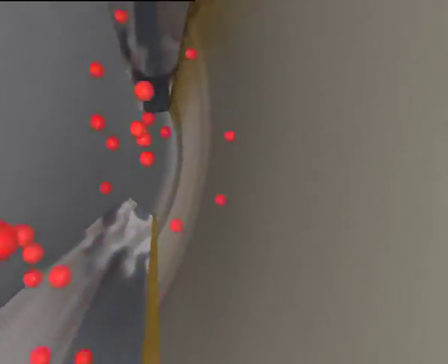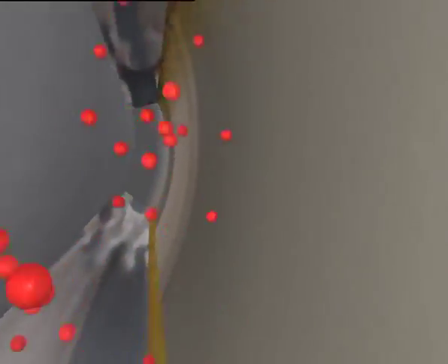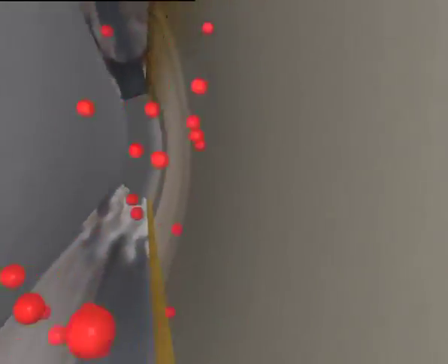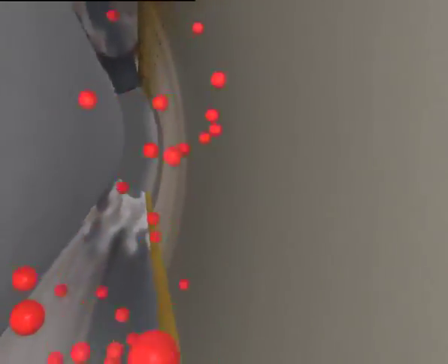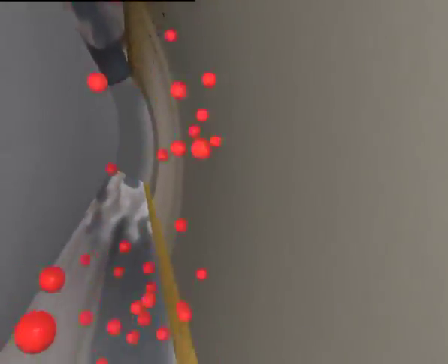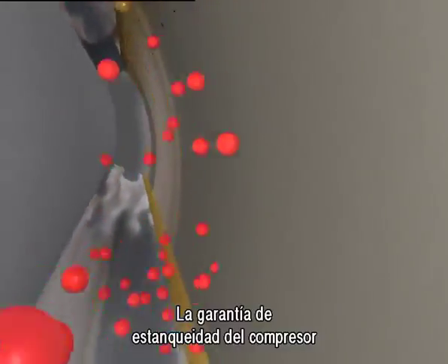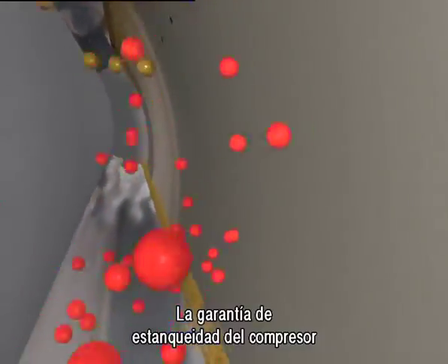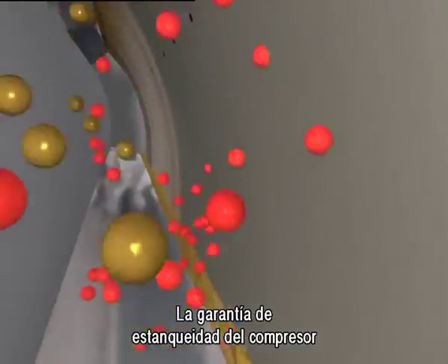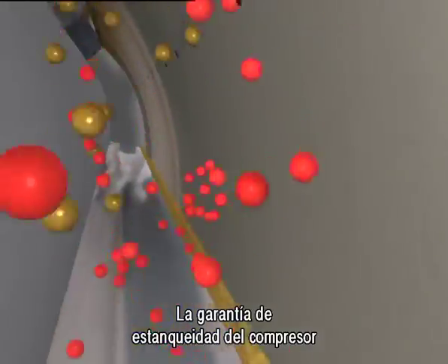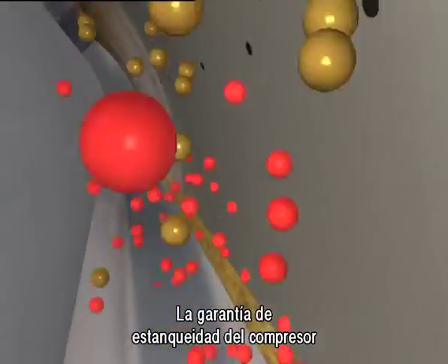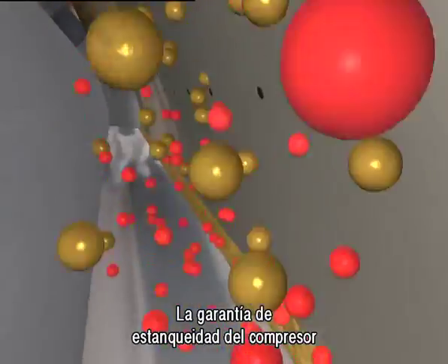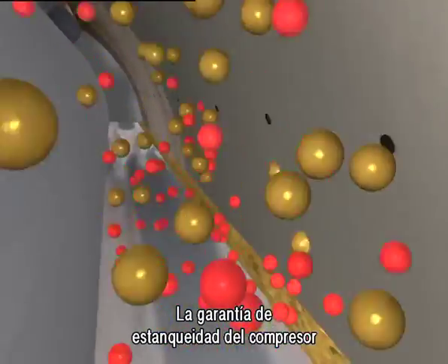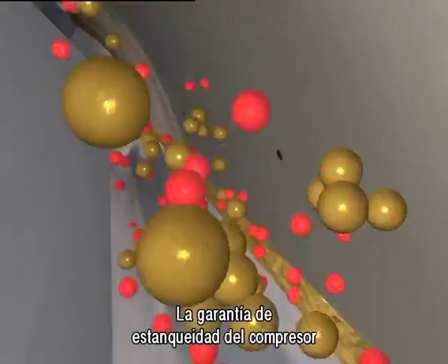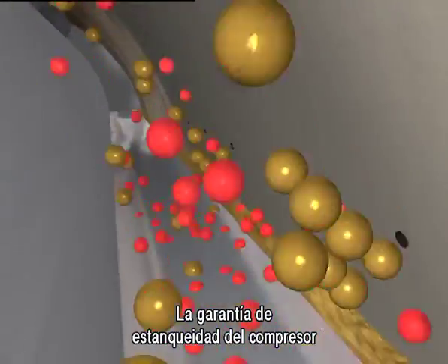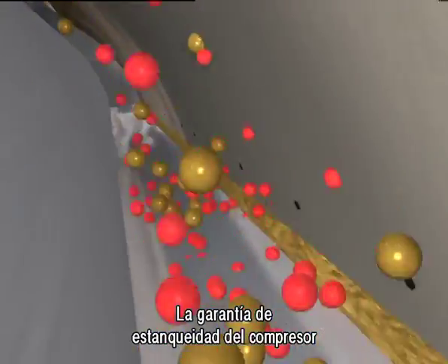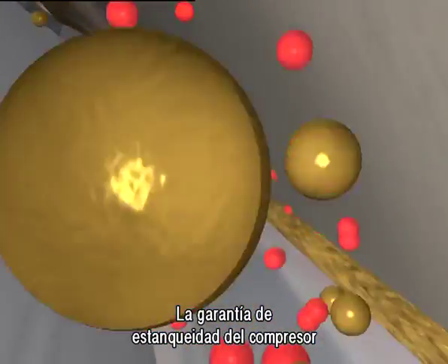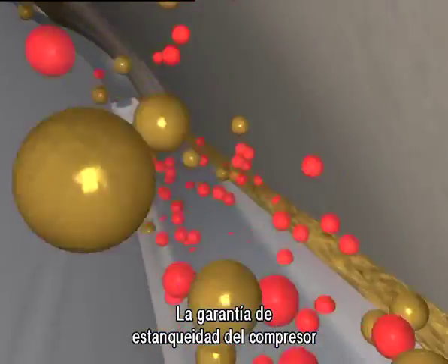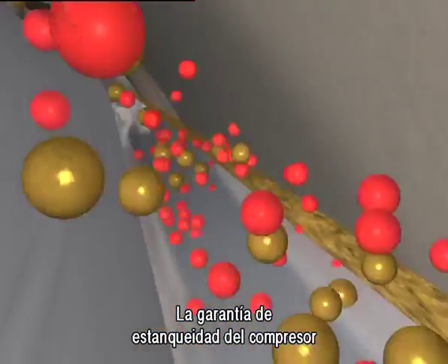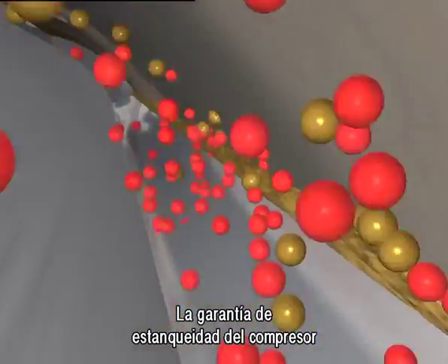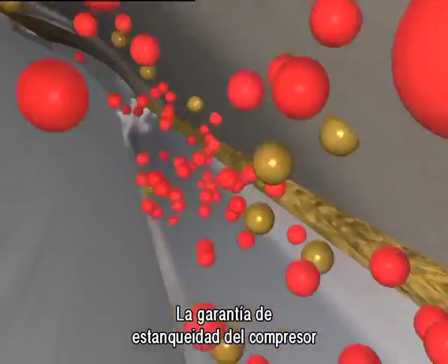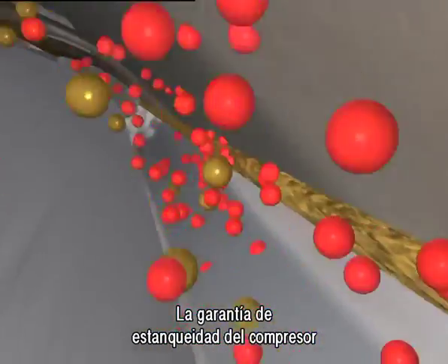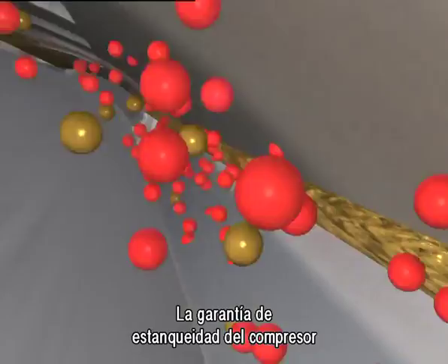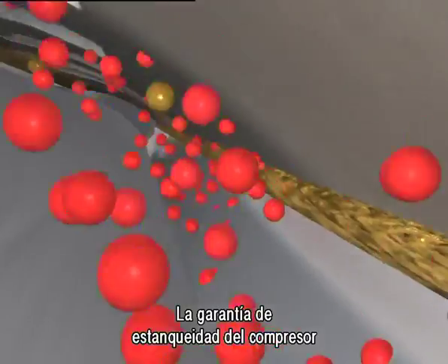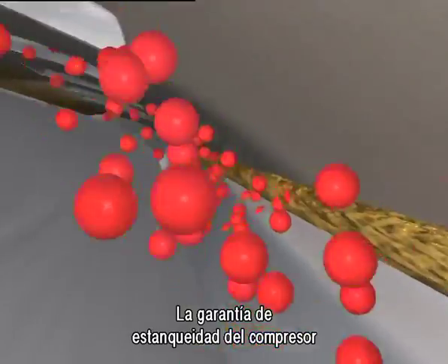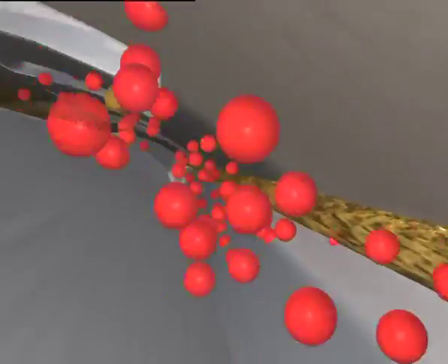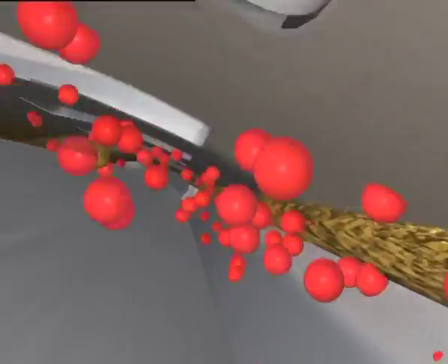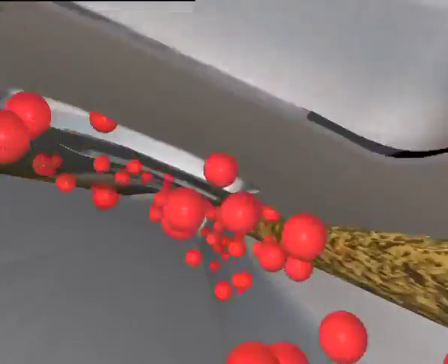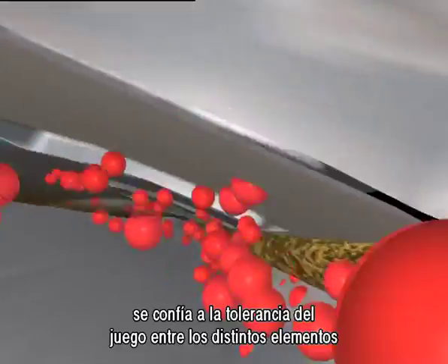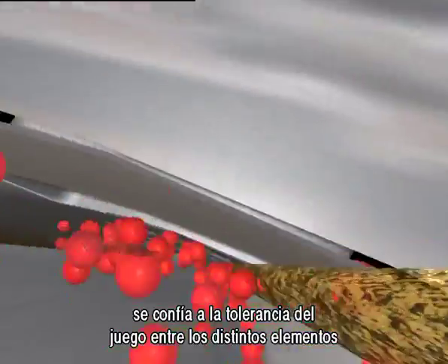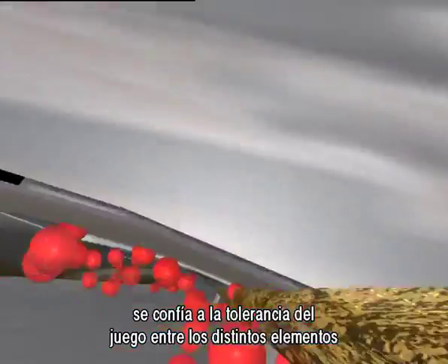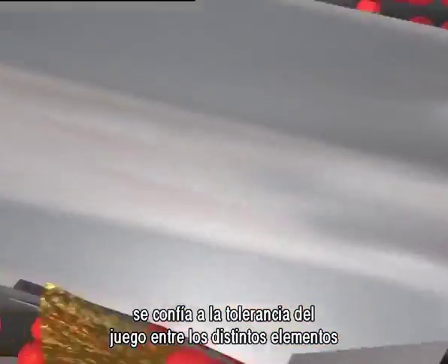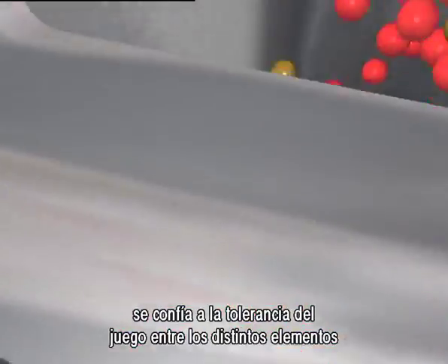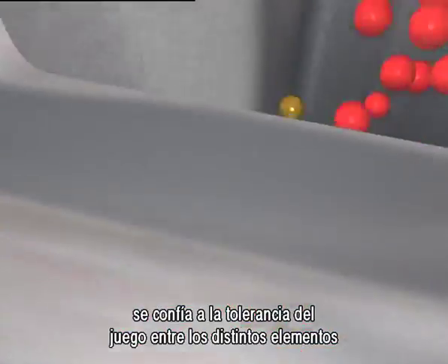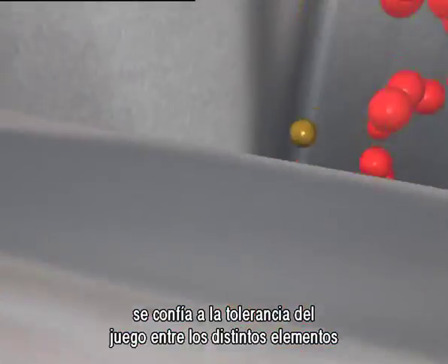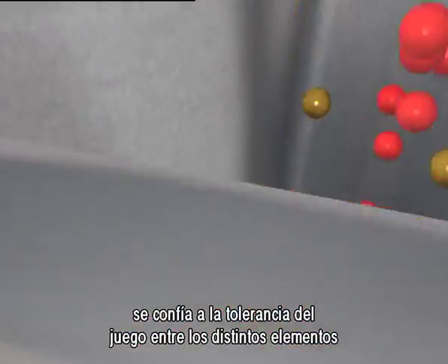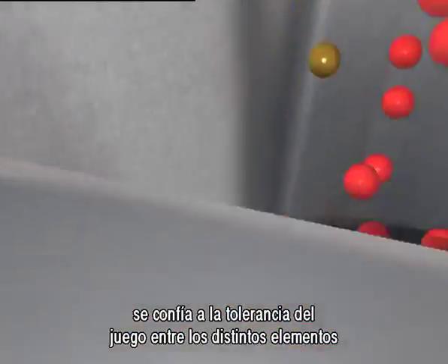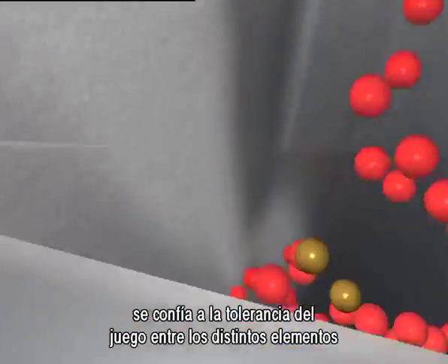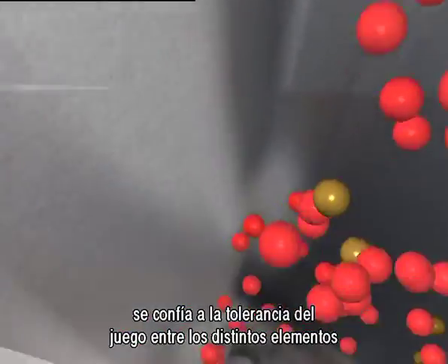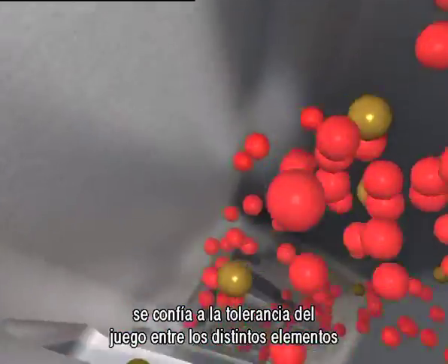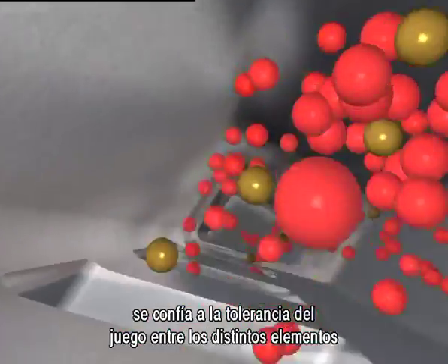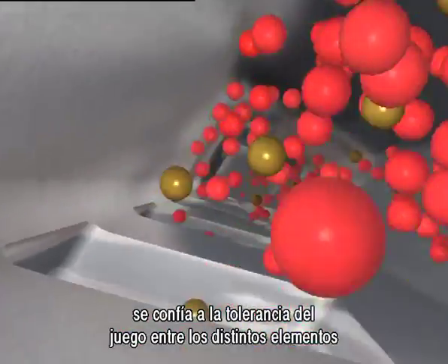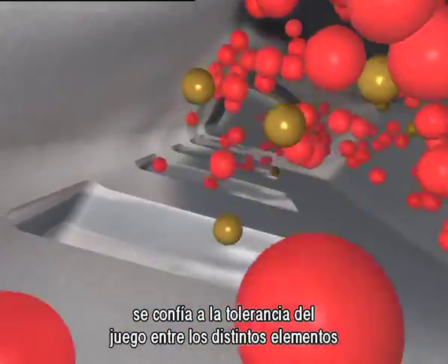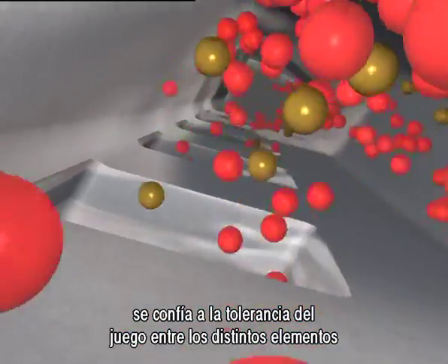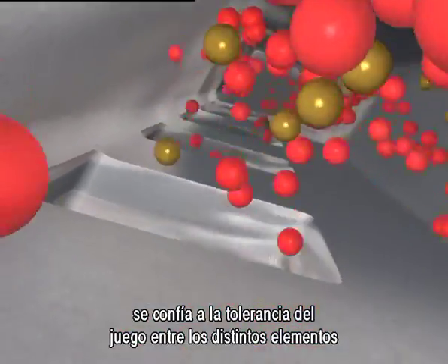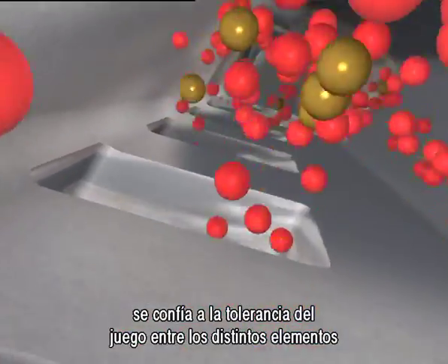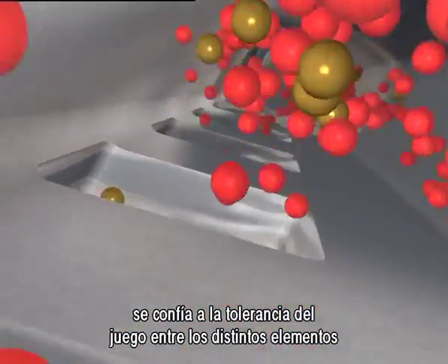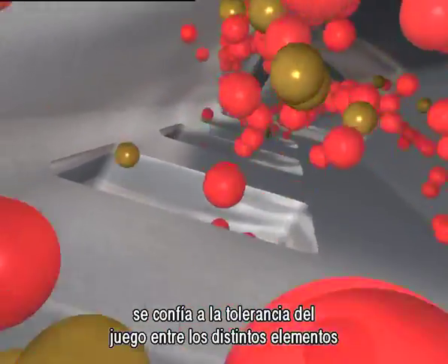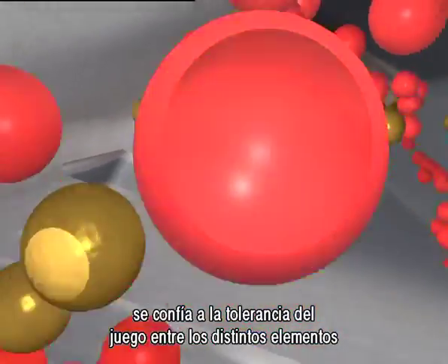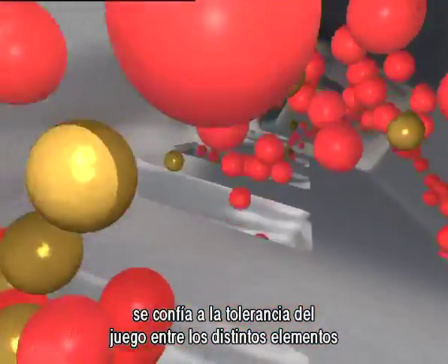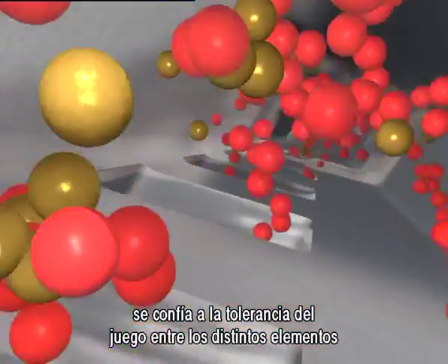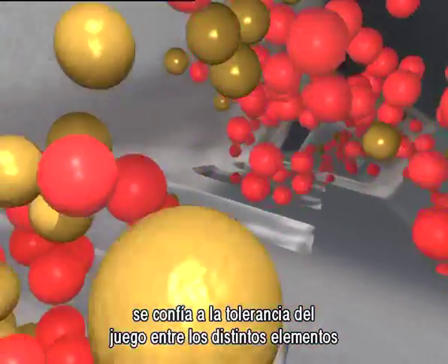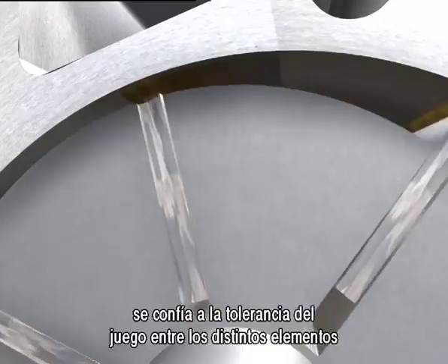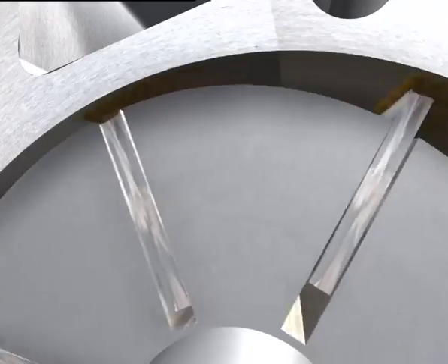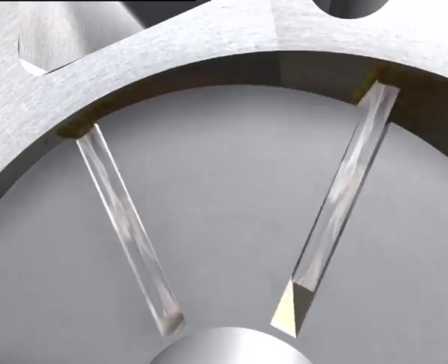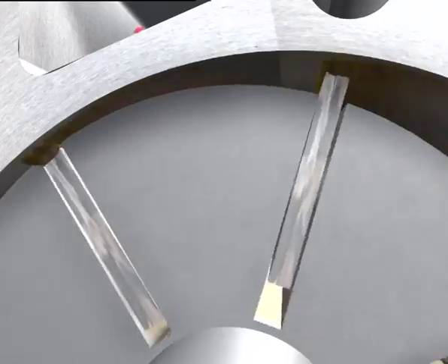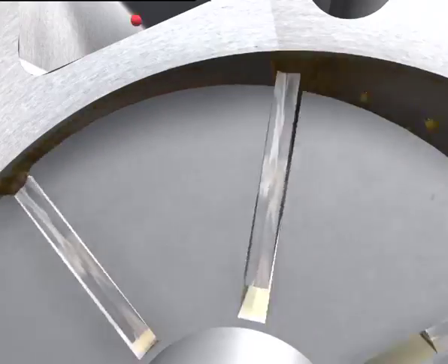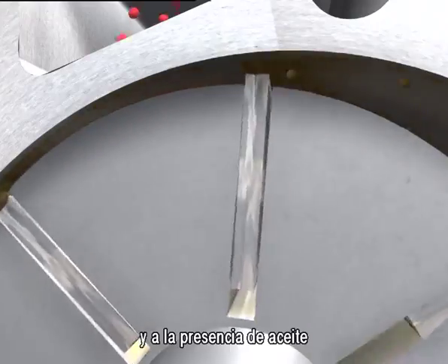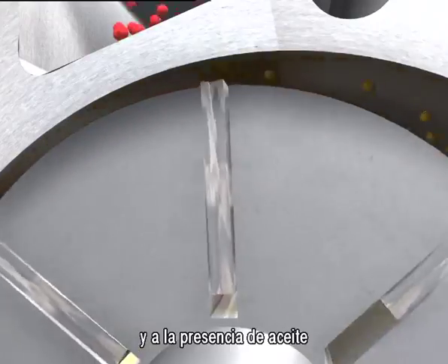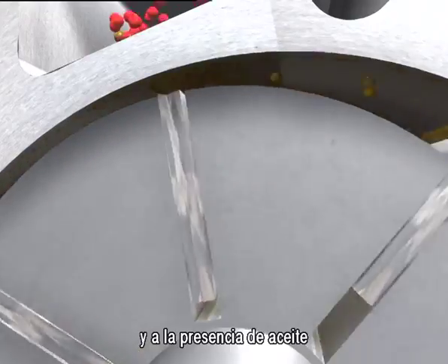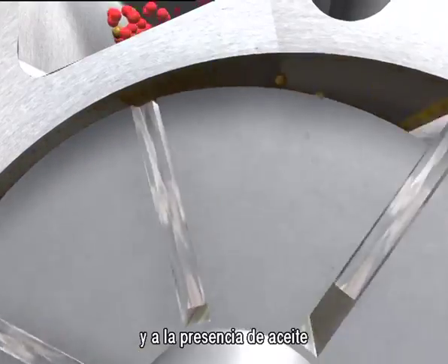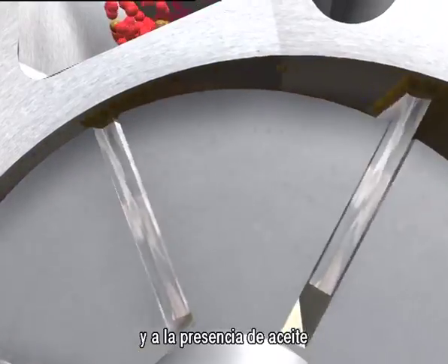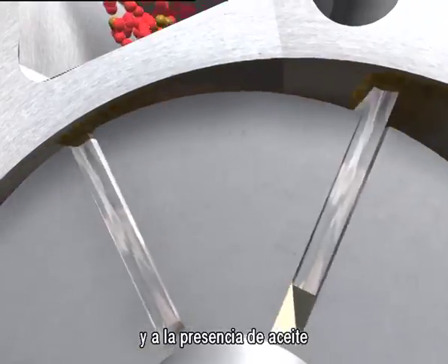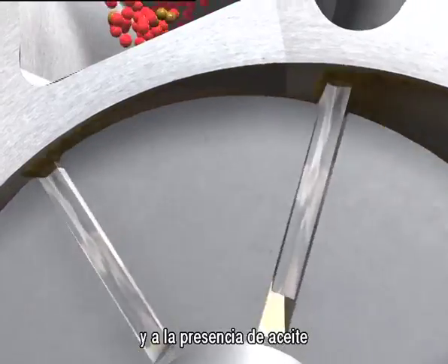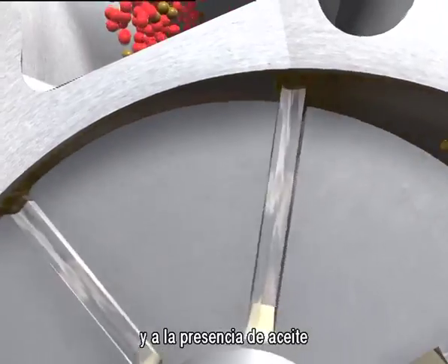The compressor sealing is guaranteed by the clearance between the various components and by the oil injection.